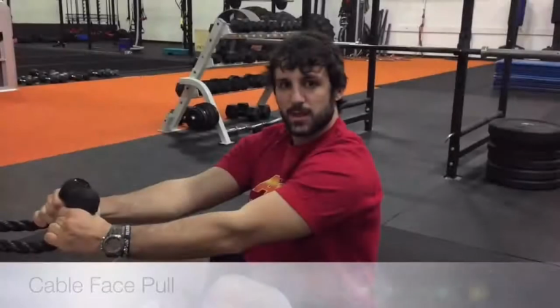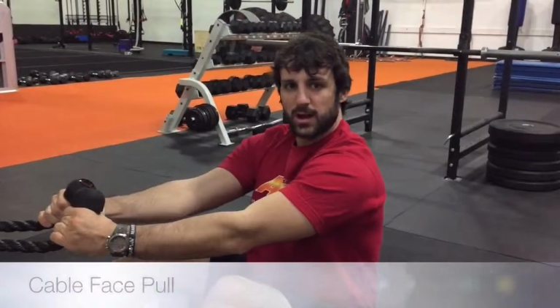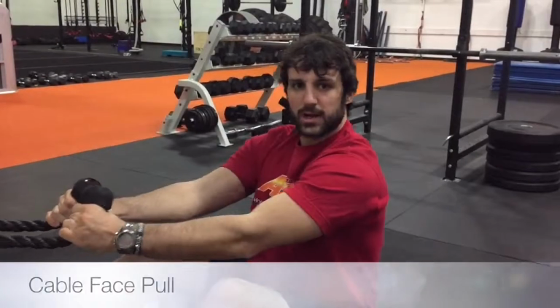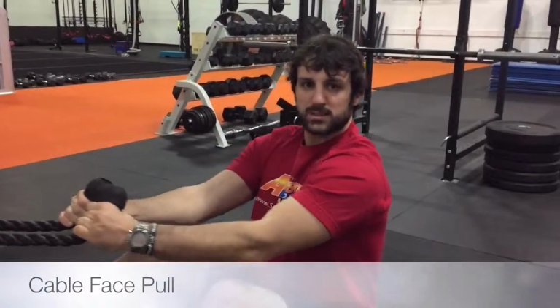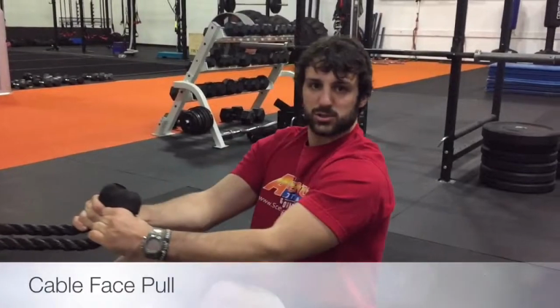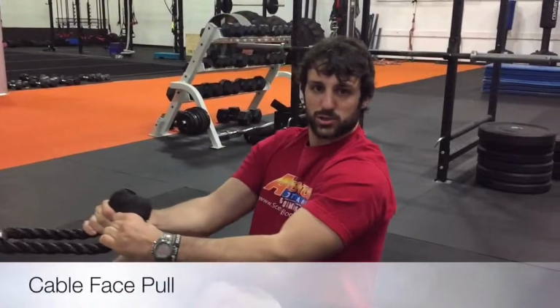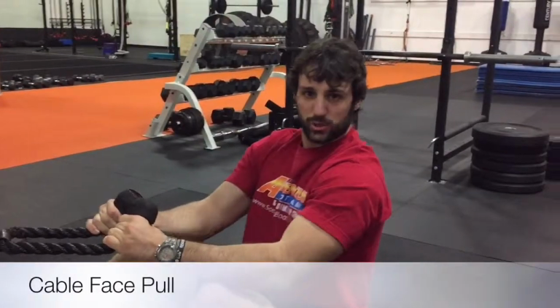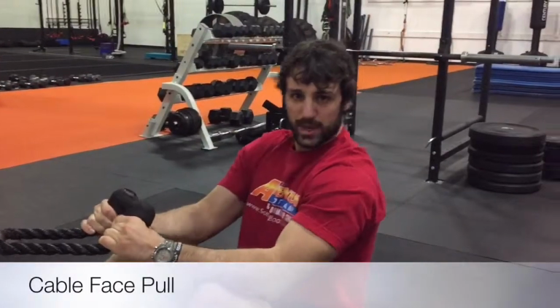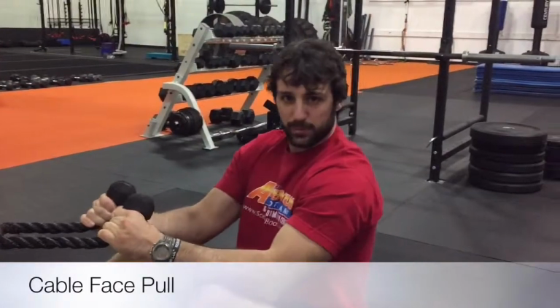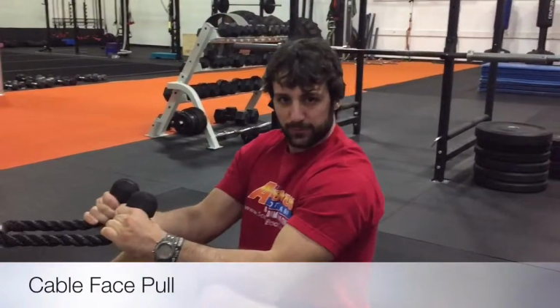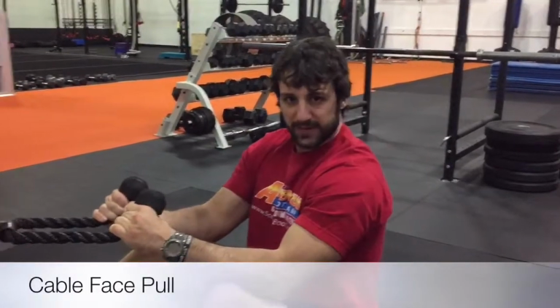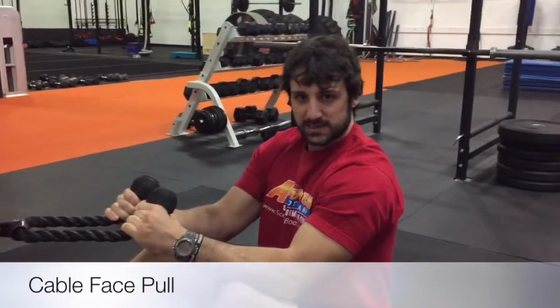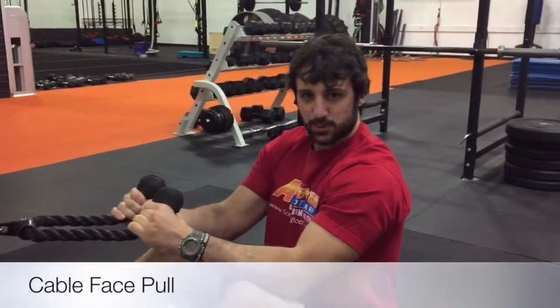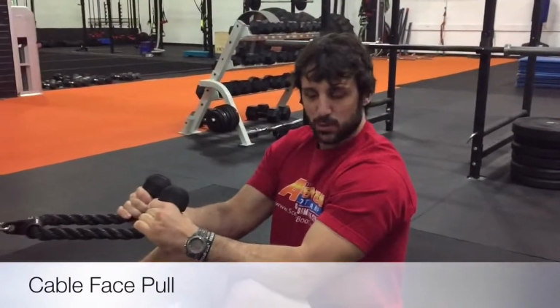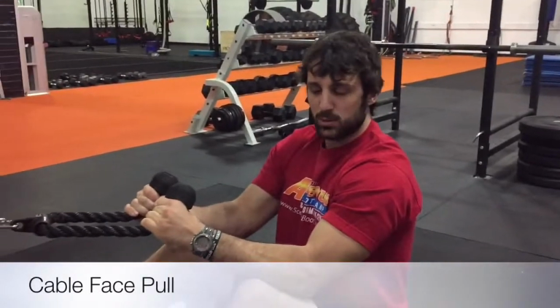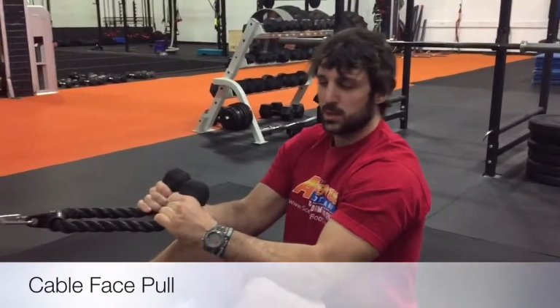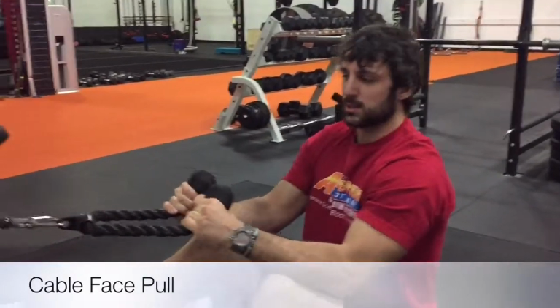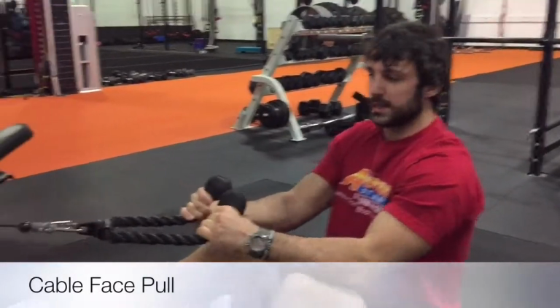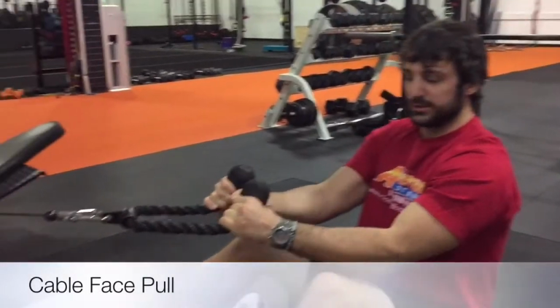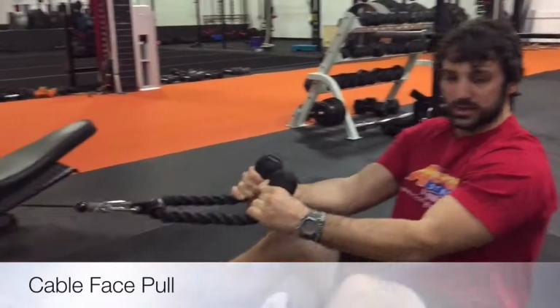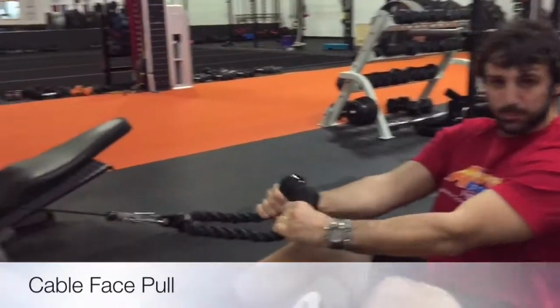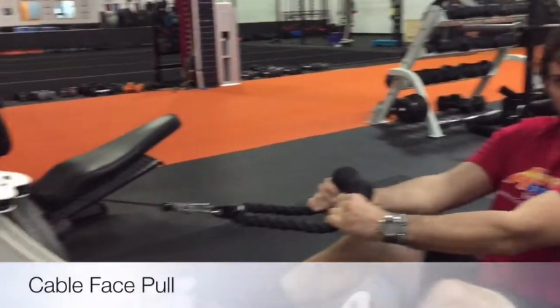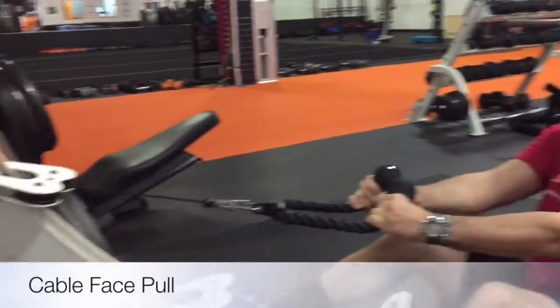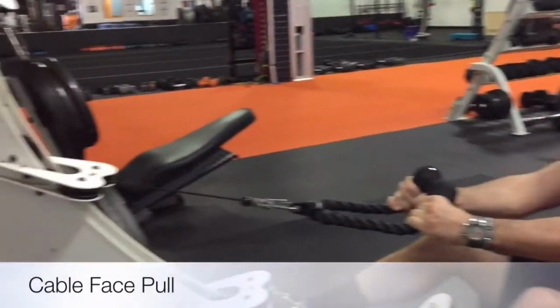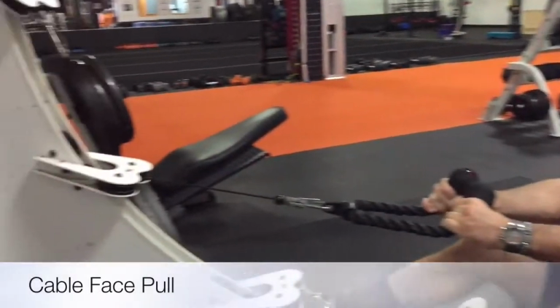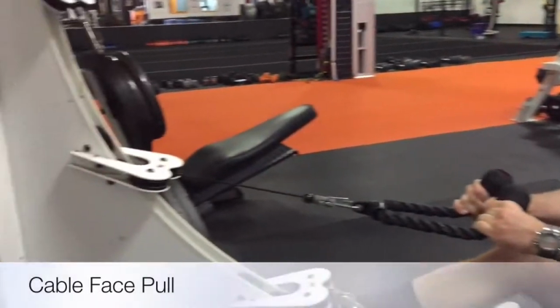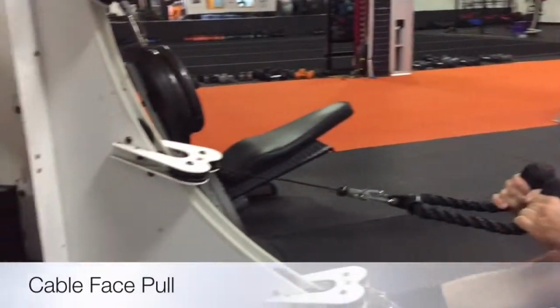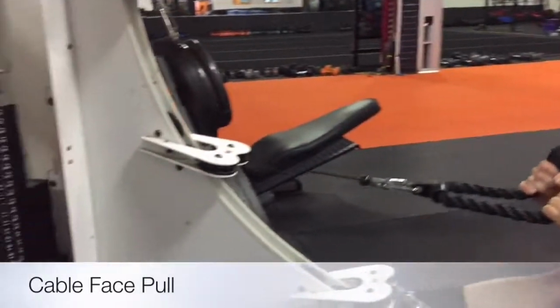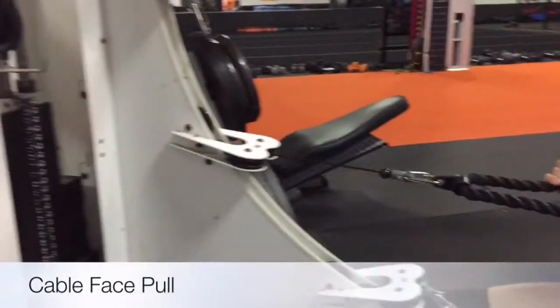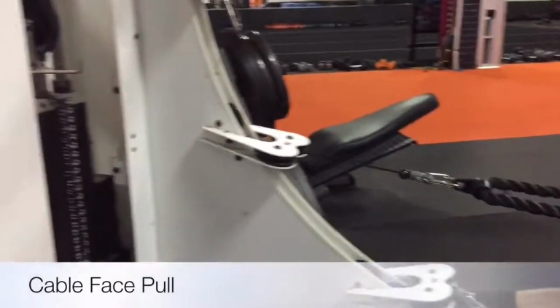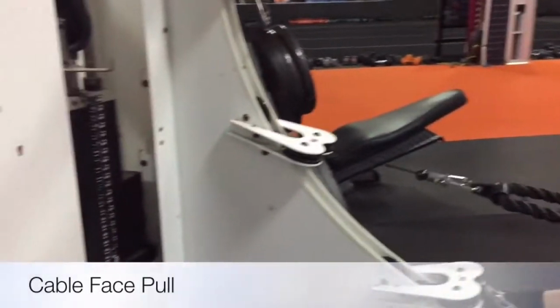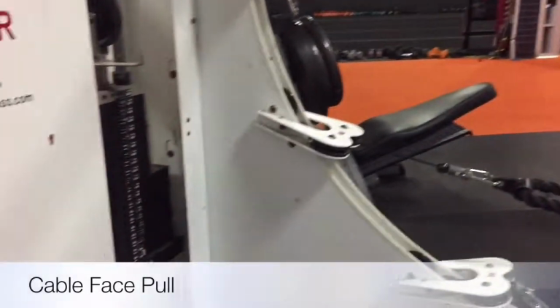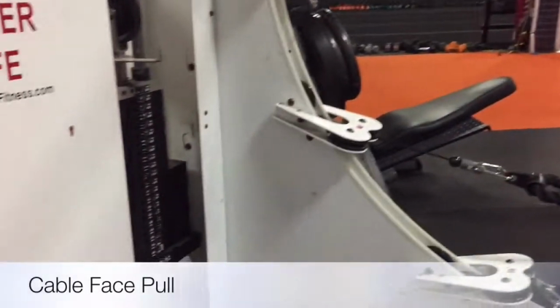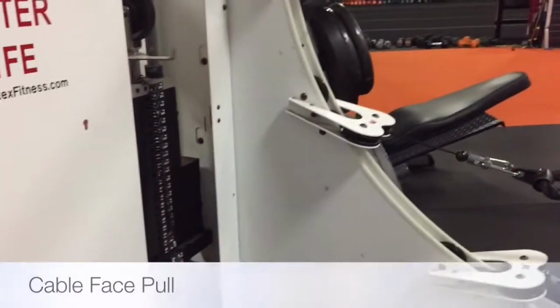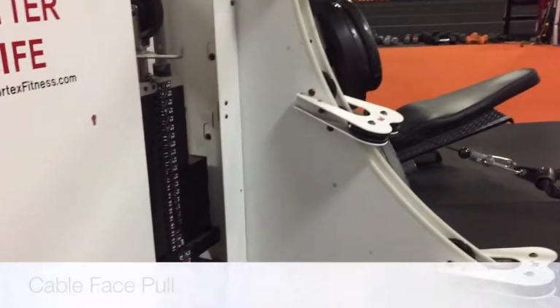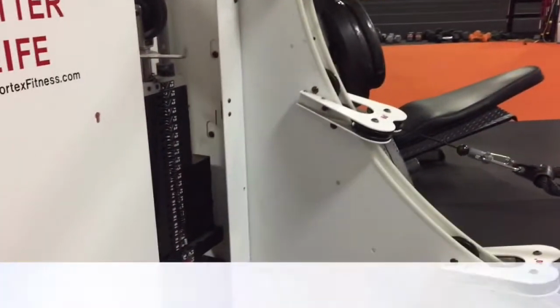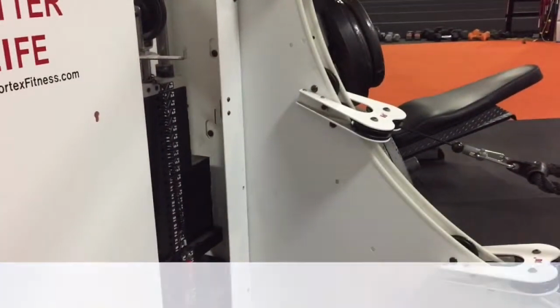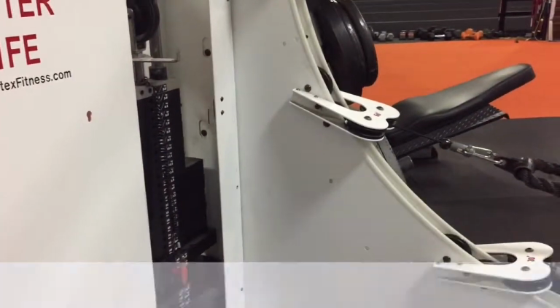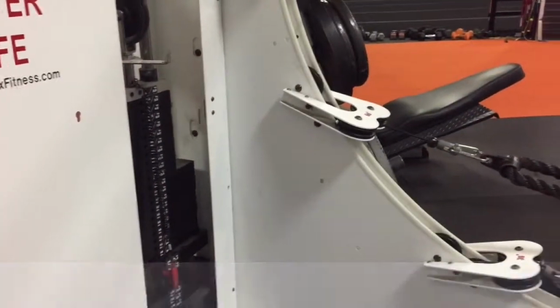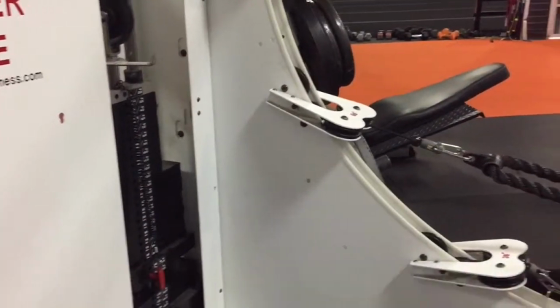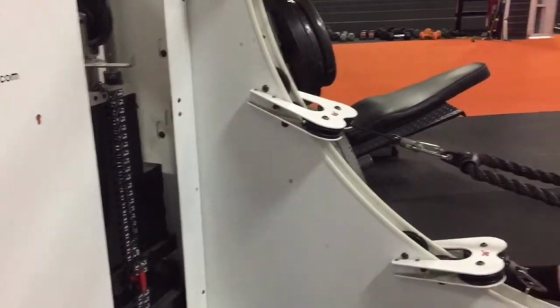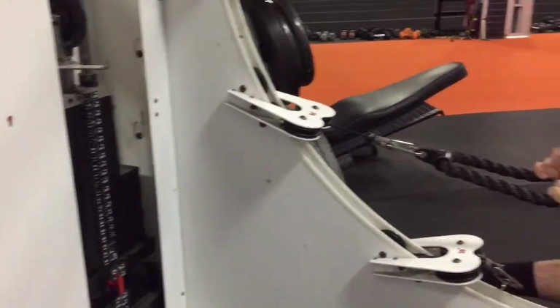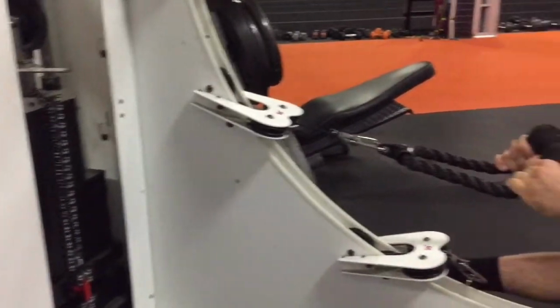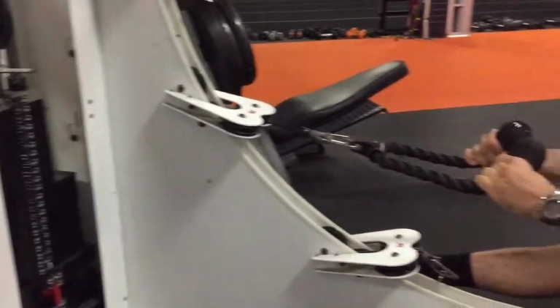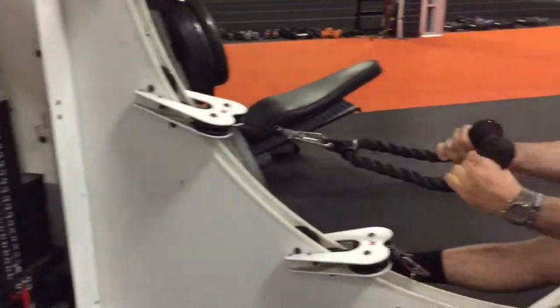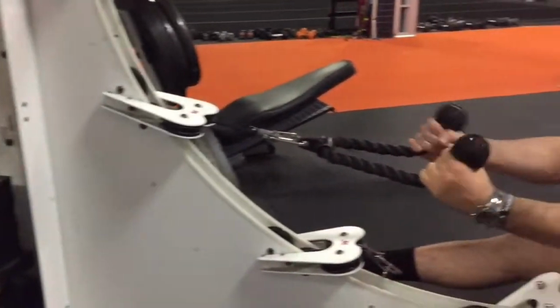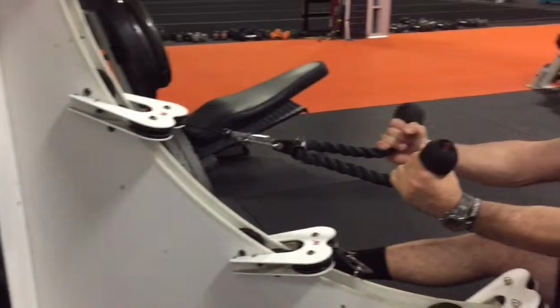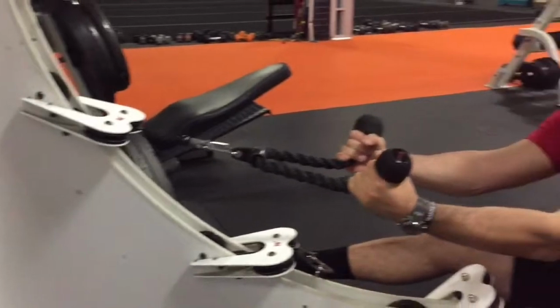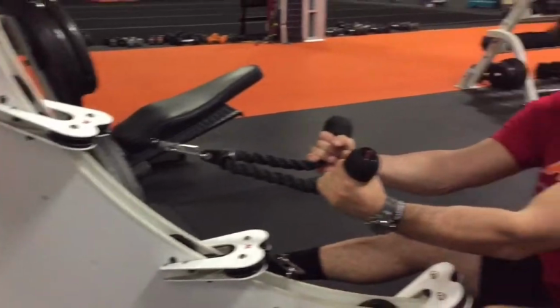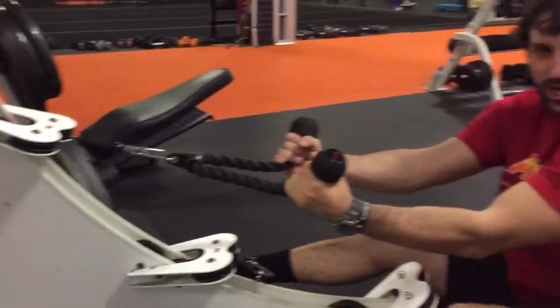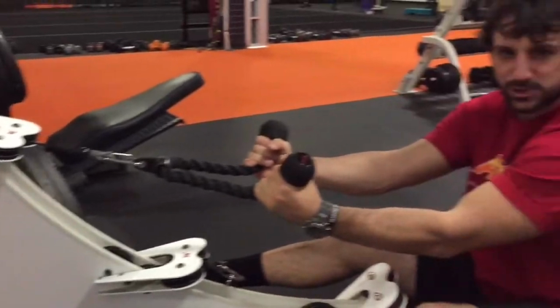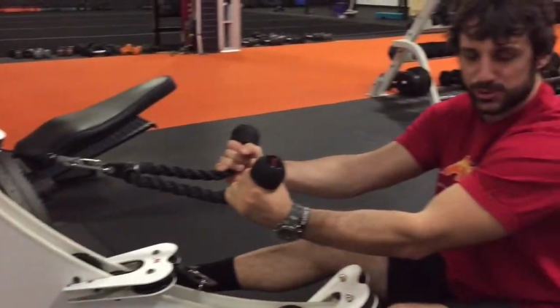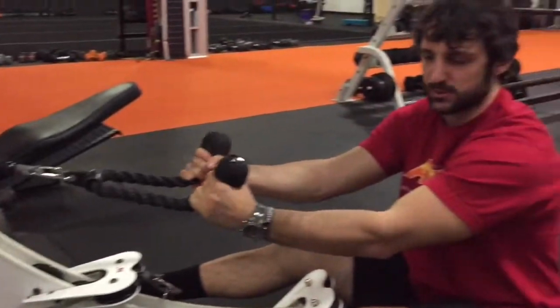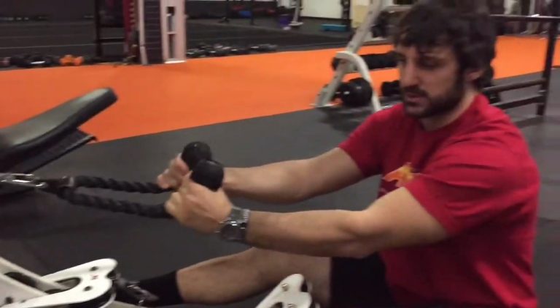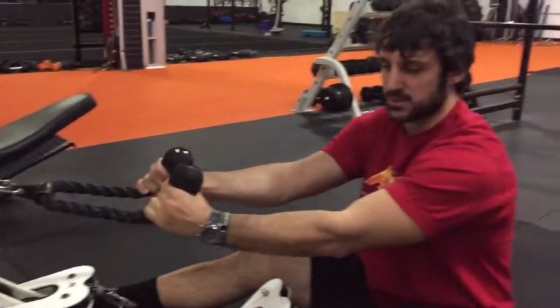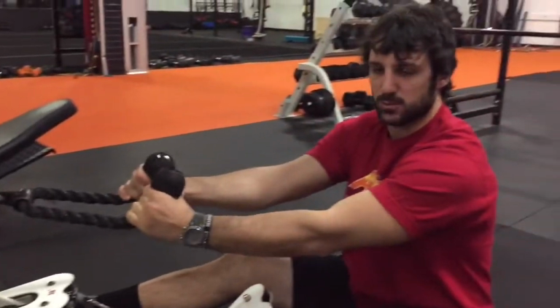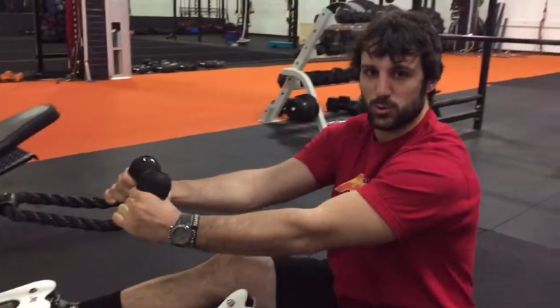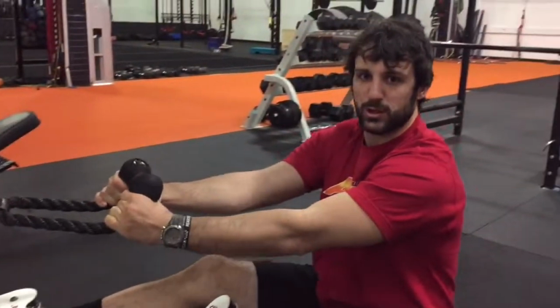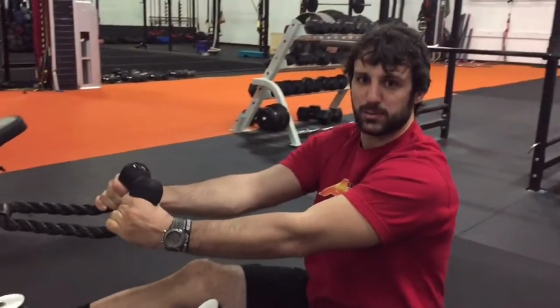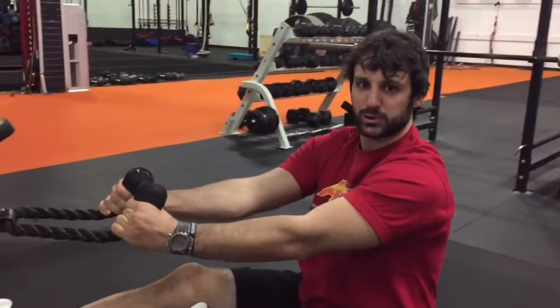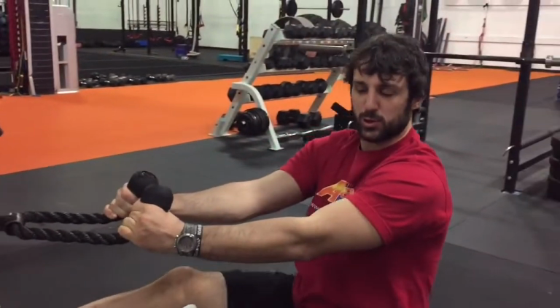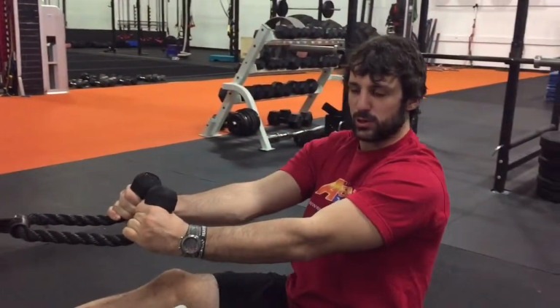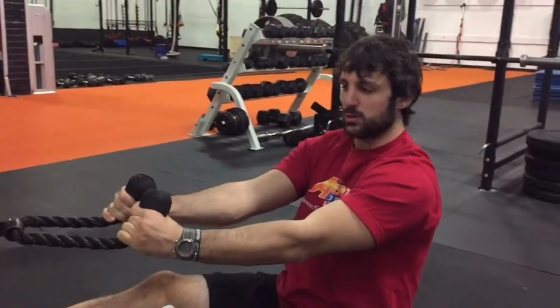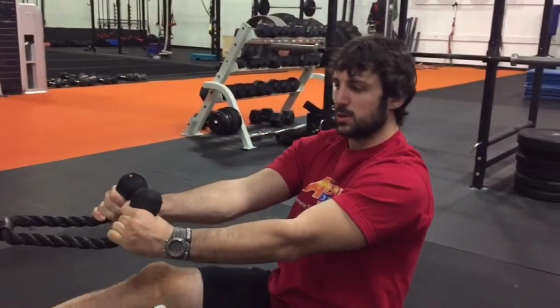Alright guys, I'm going to show you a cable face pull. You need a pulley machine — we're using the rope attachment, though you can use other attachments.